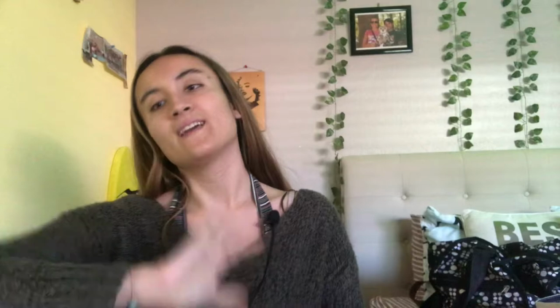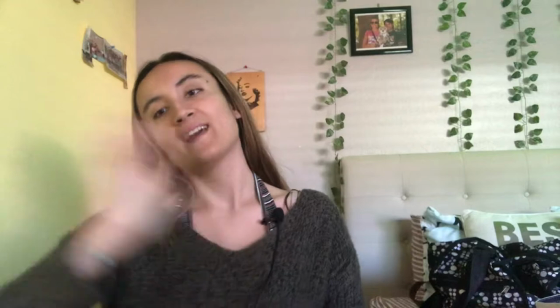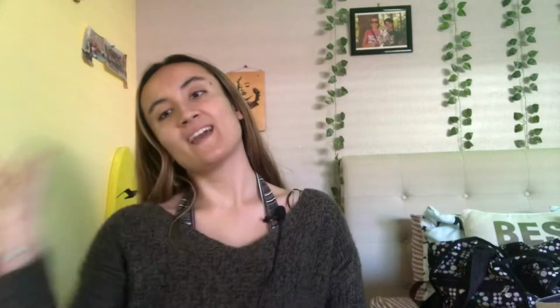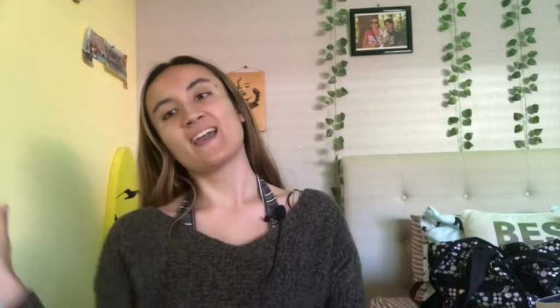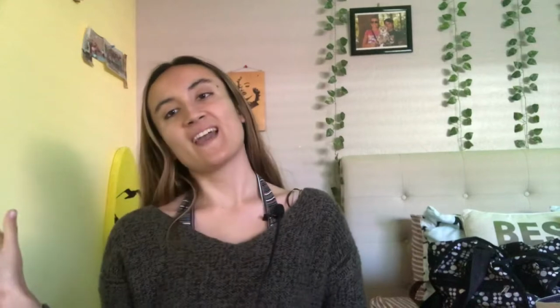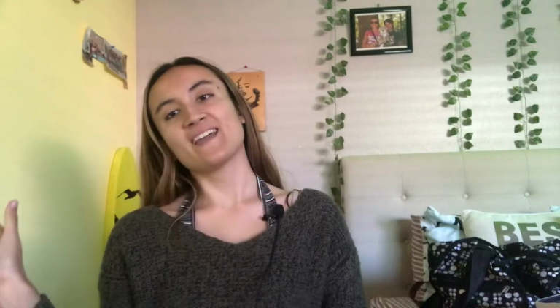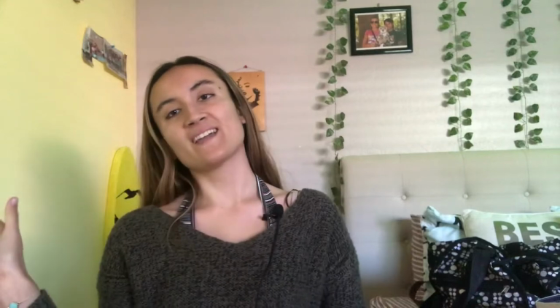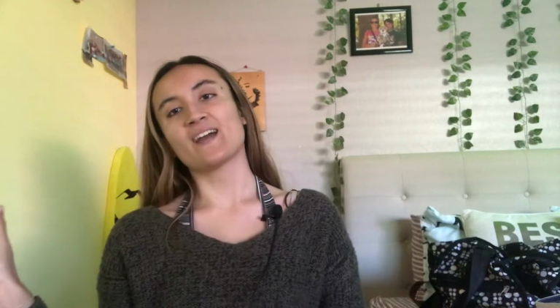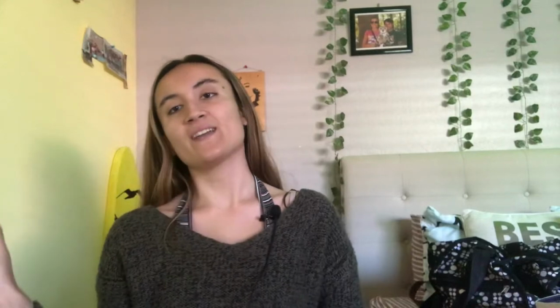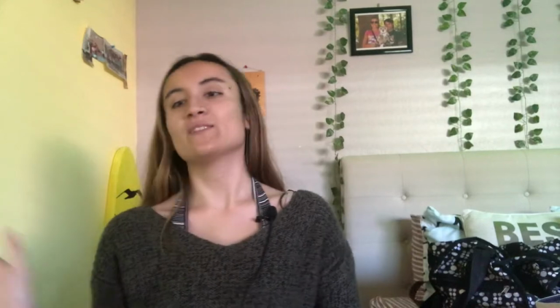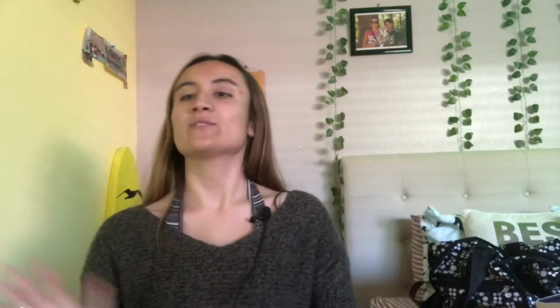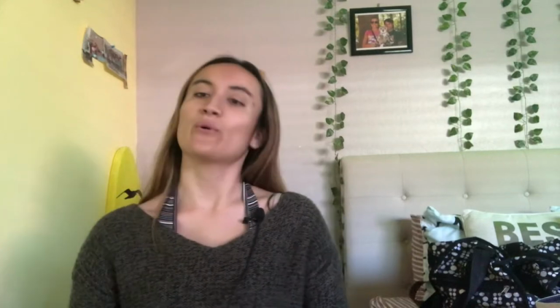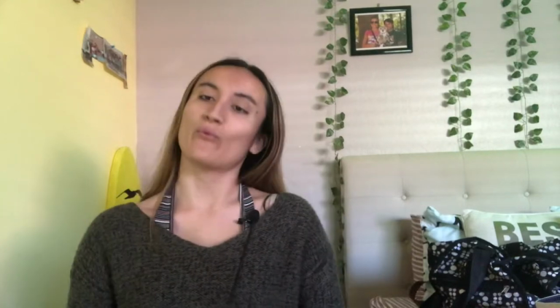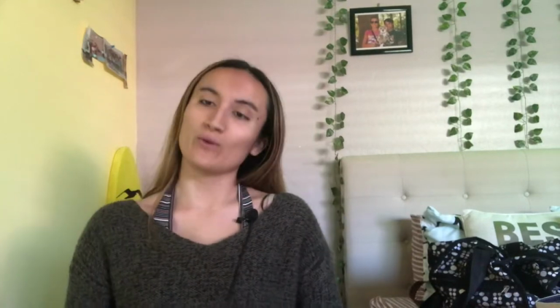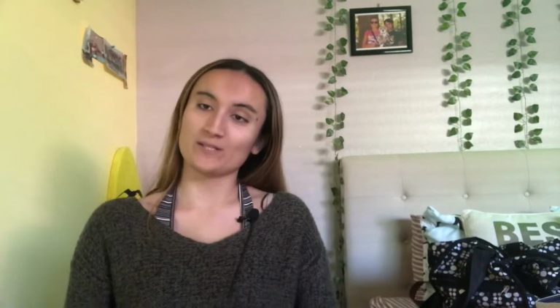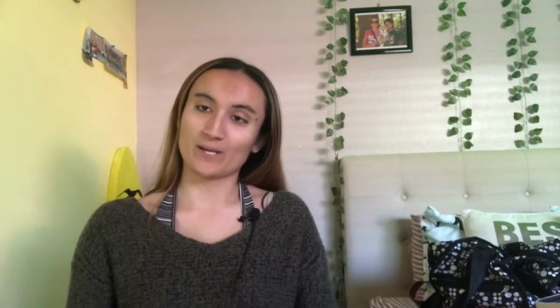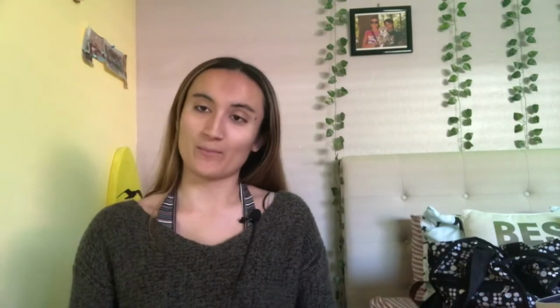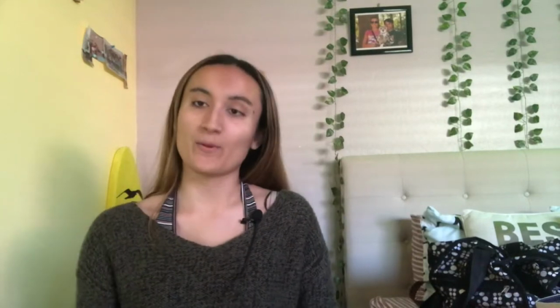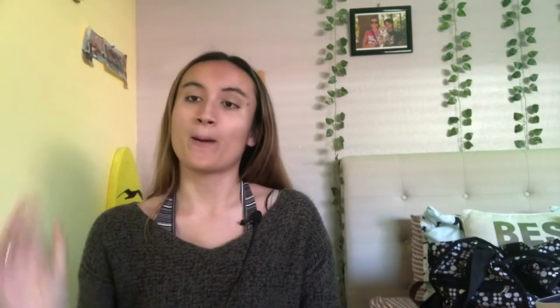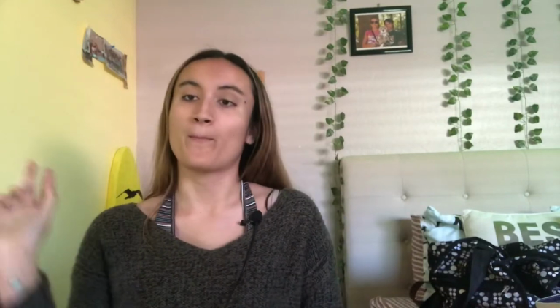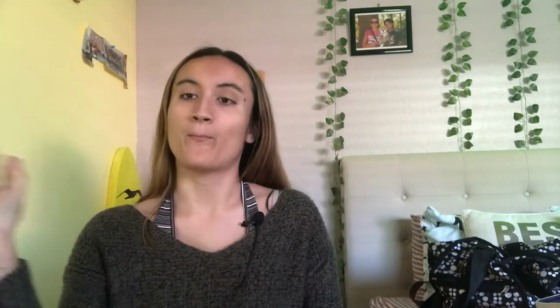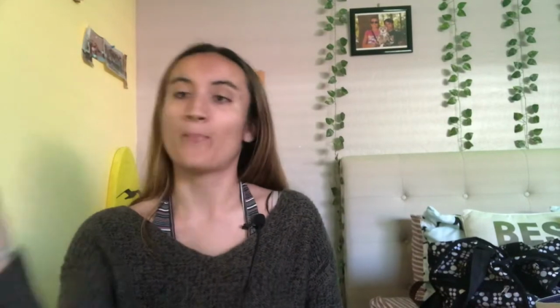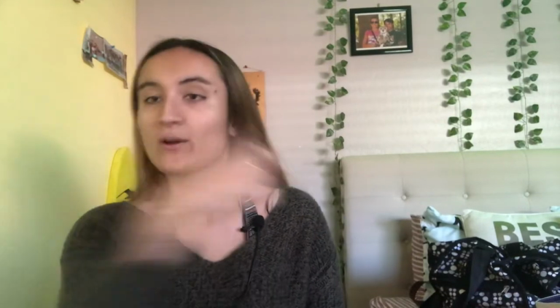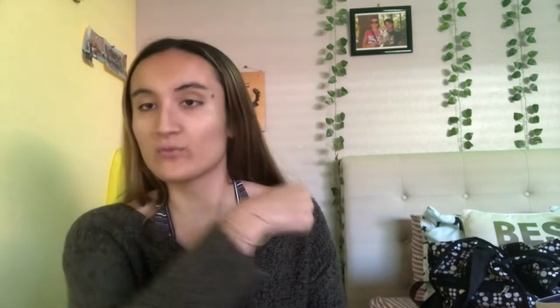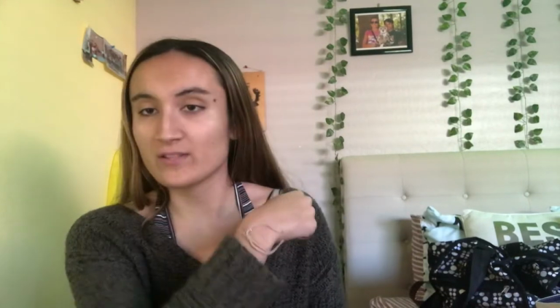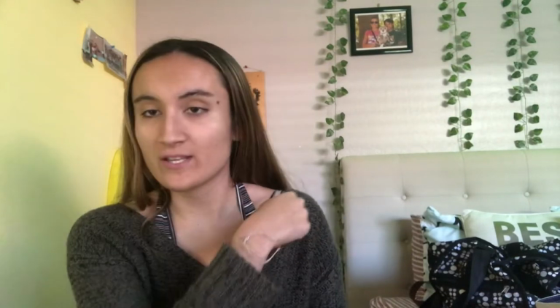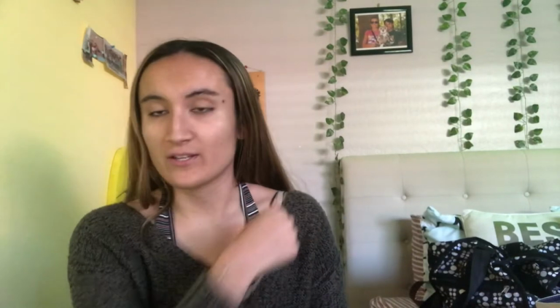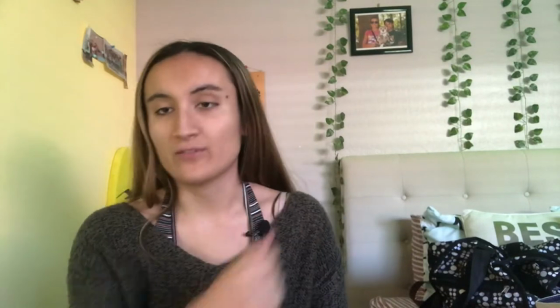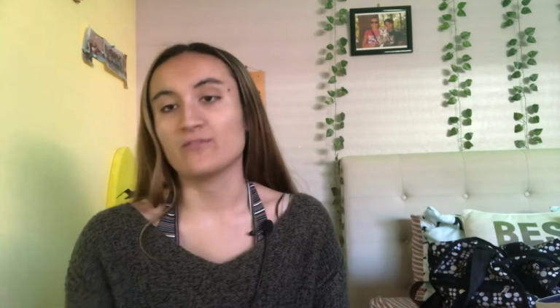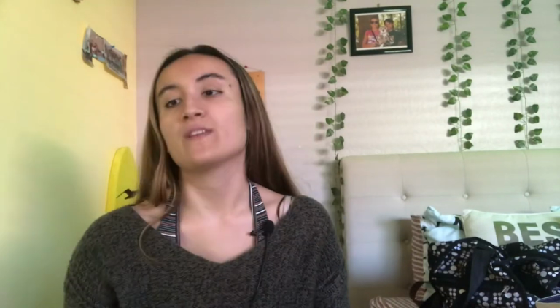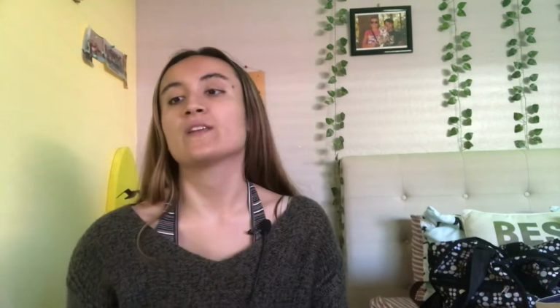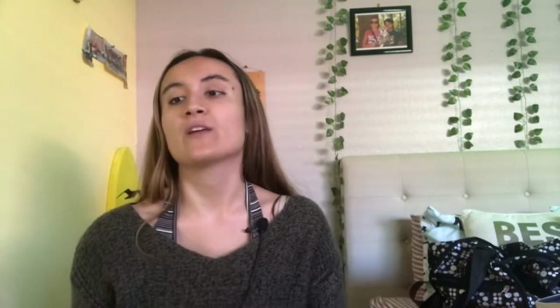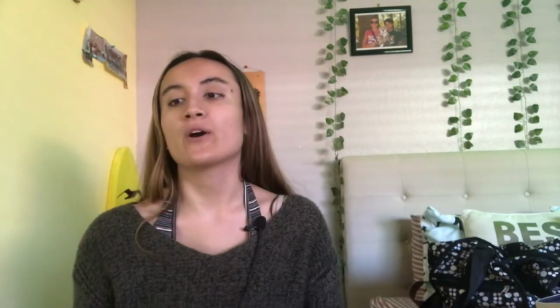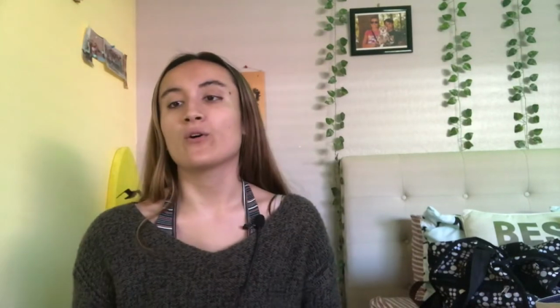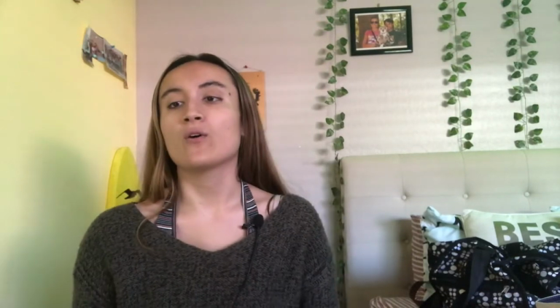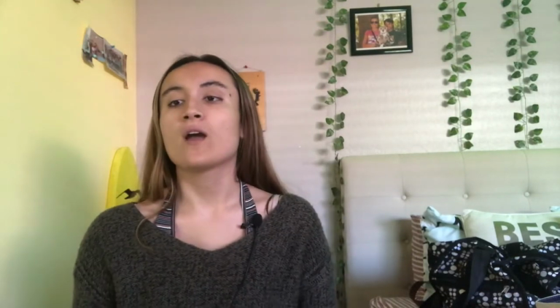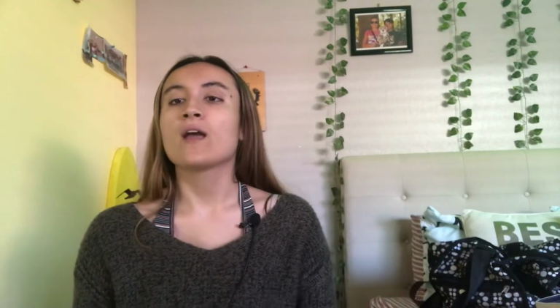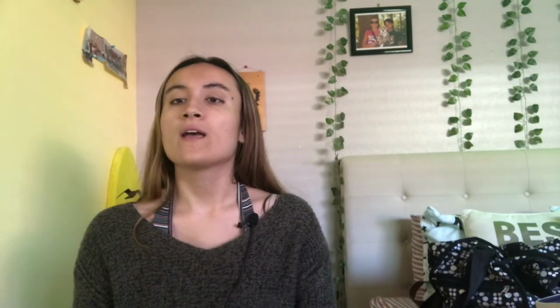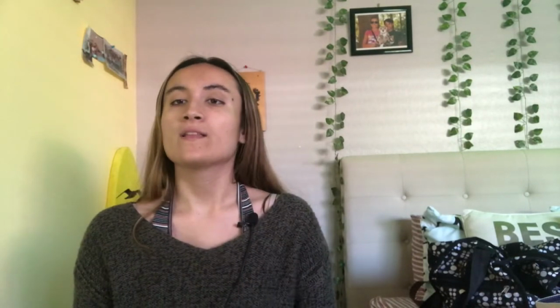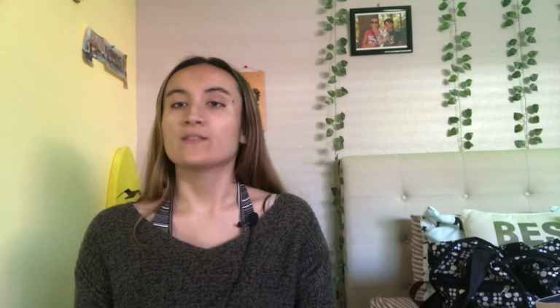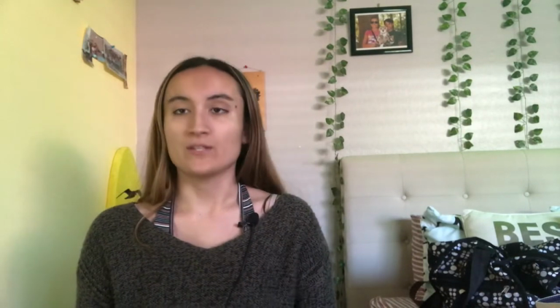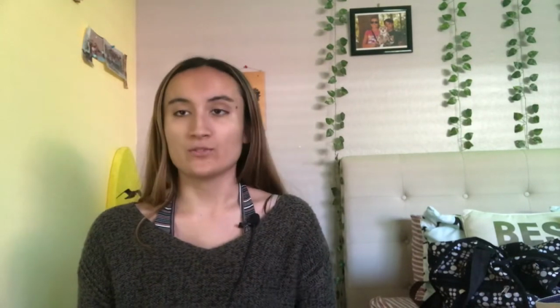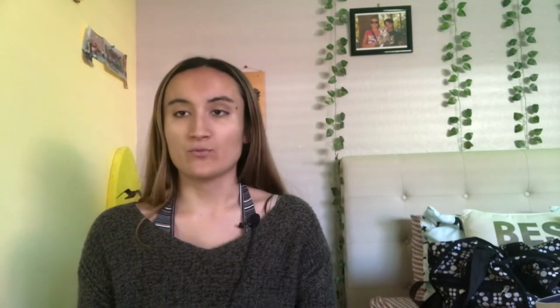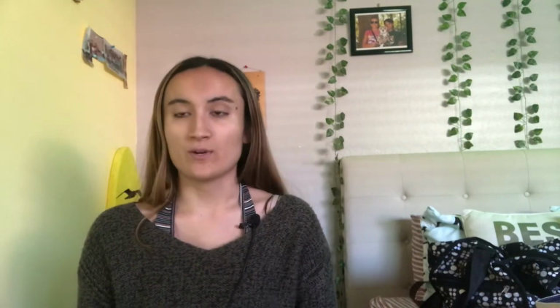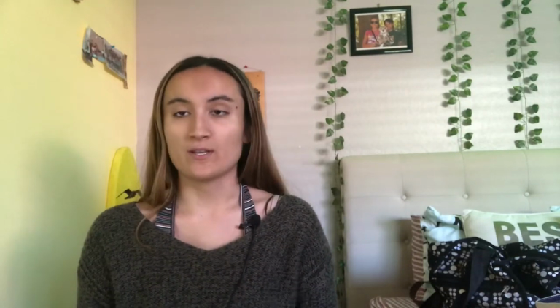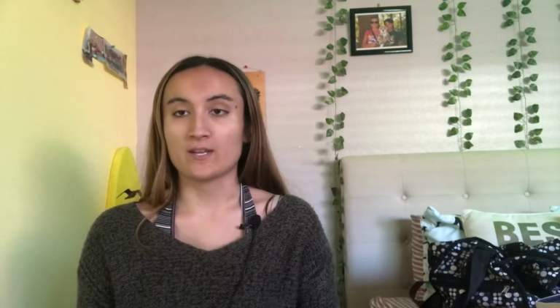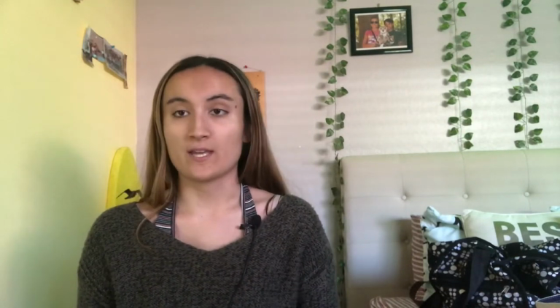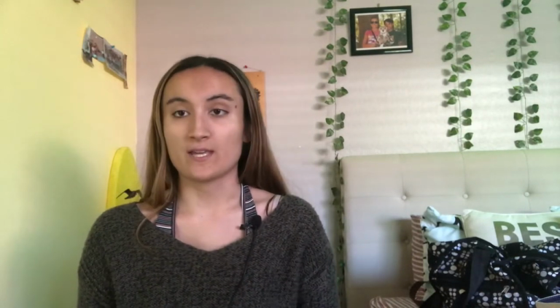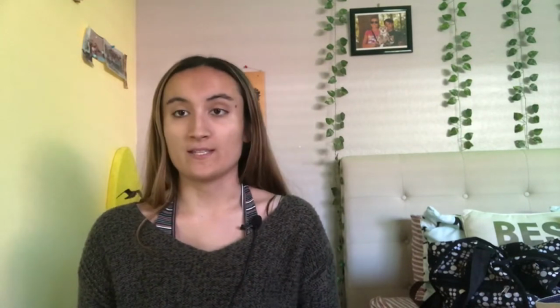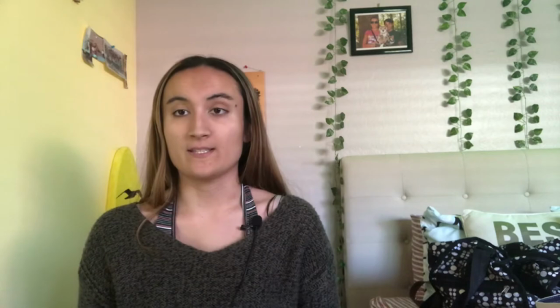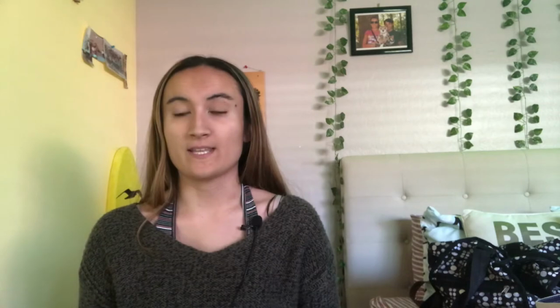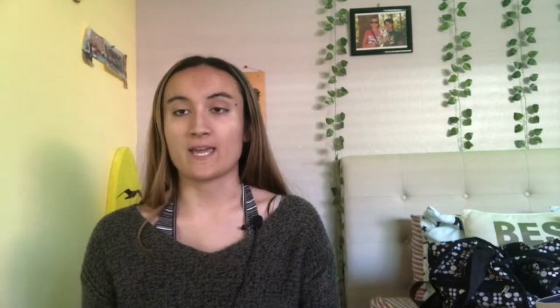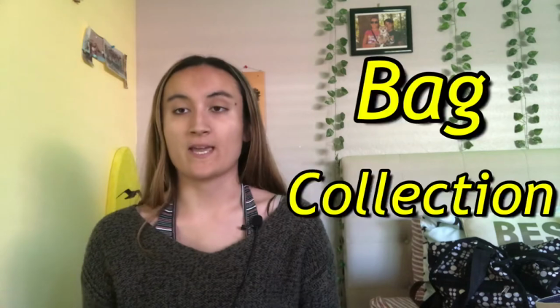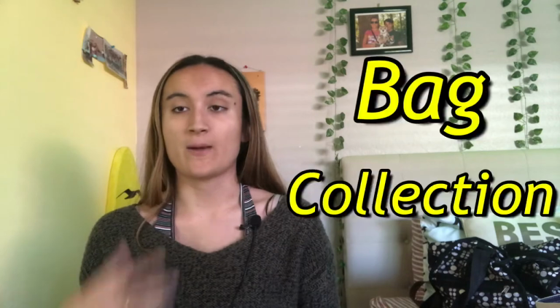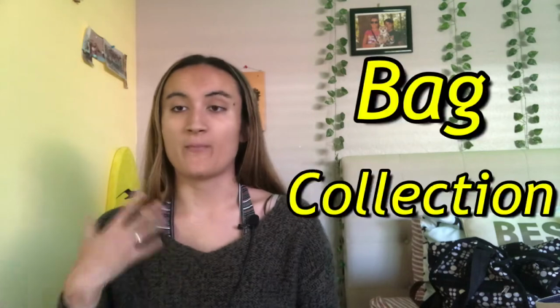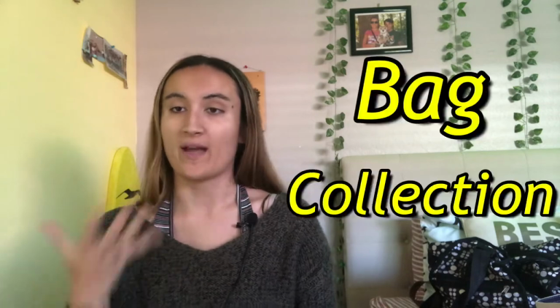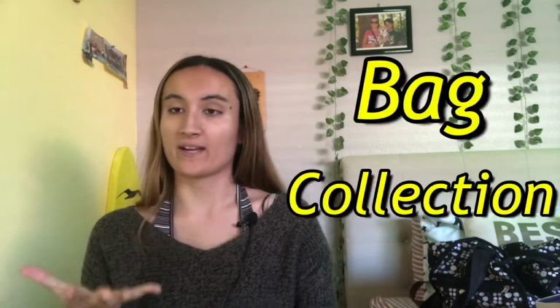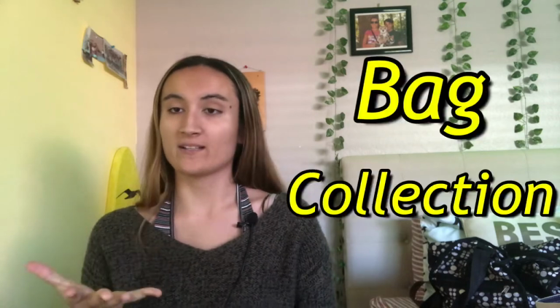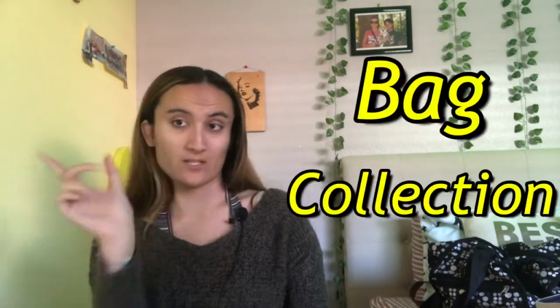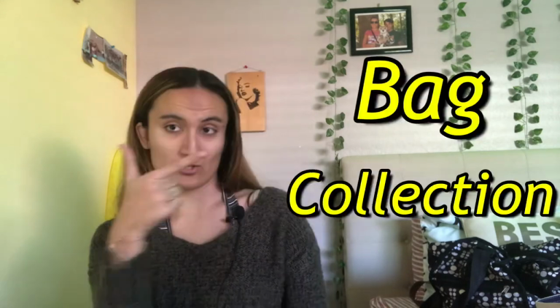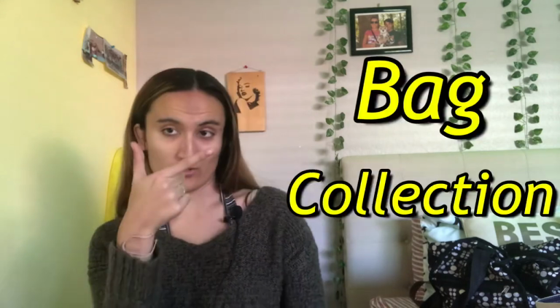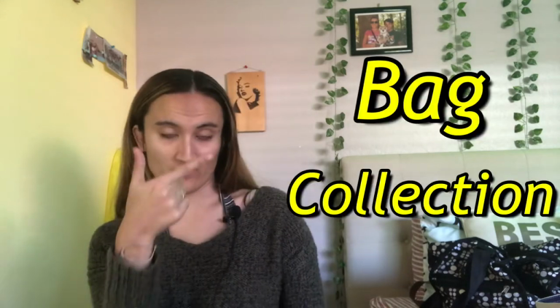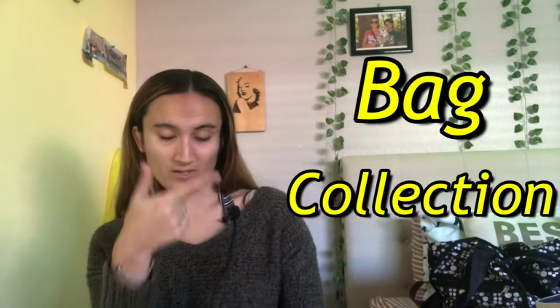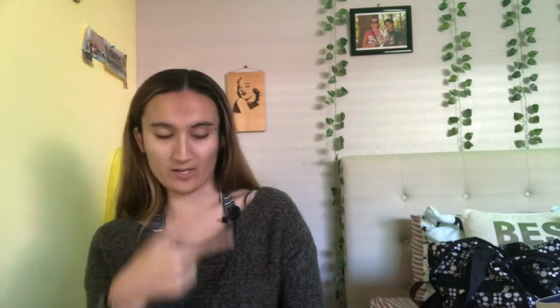Hey guys, what's up? Back with another video. This one is a bag collection. Let's do the video.